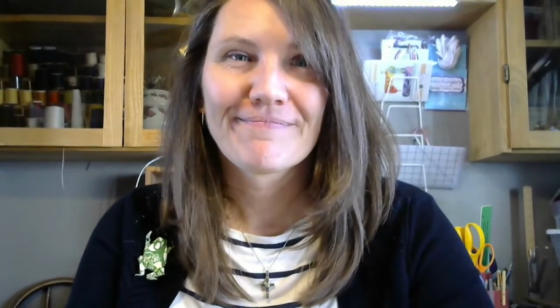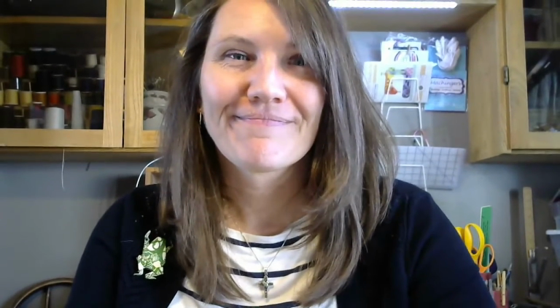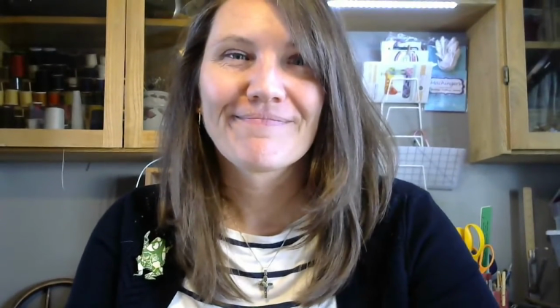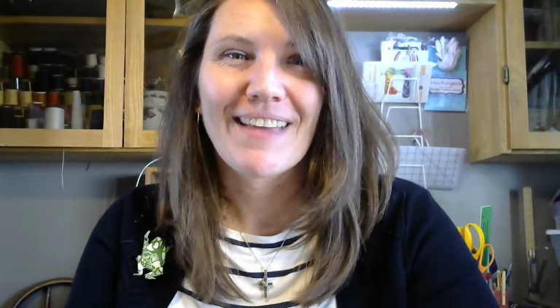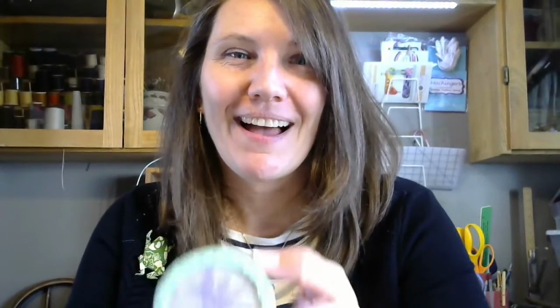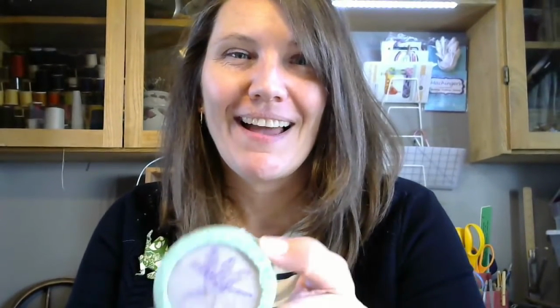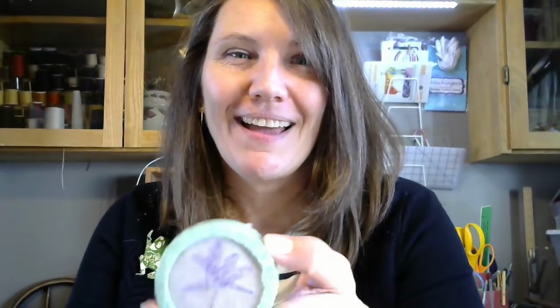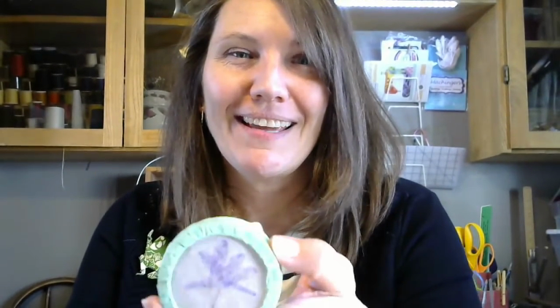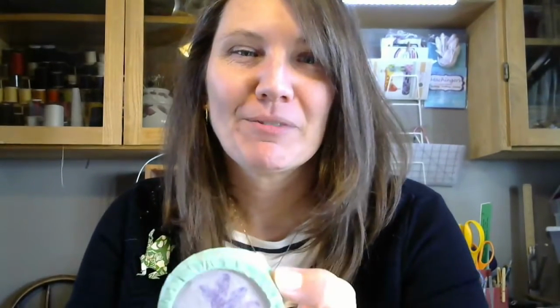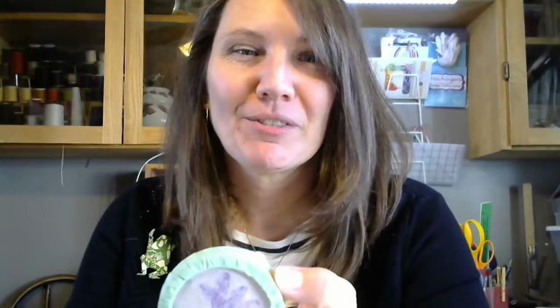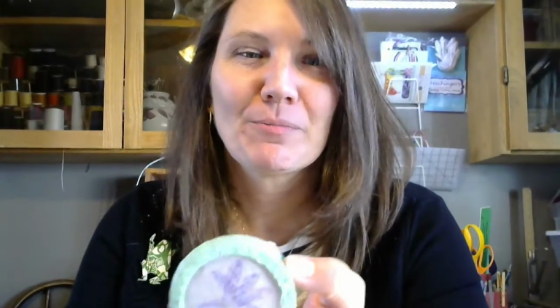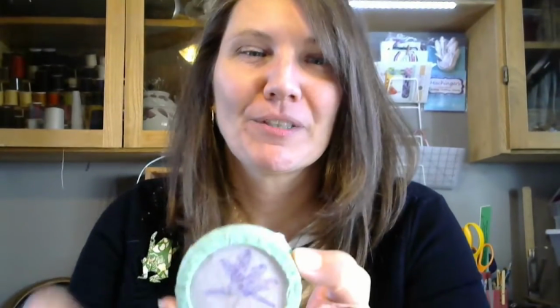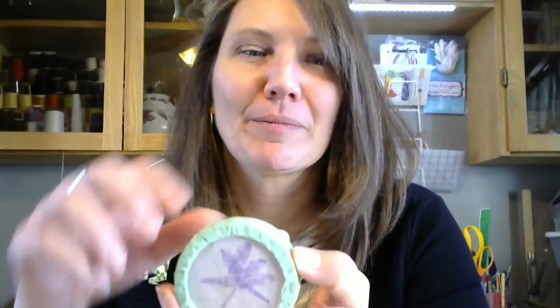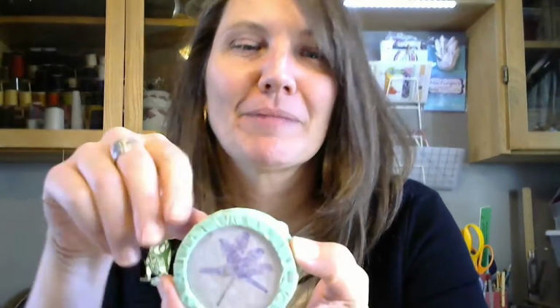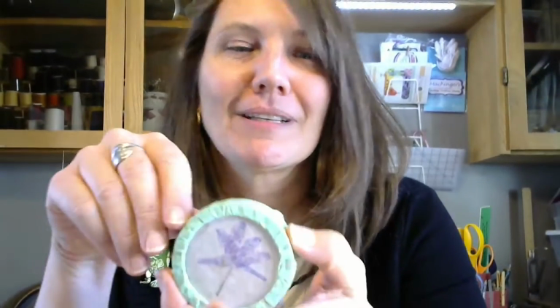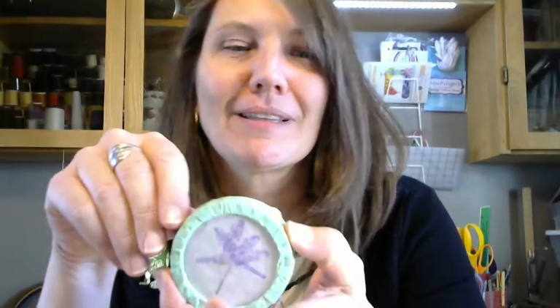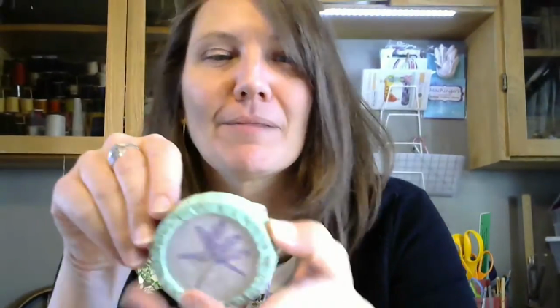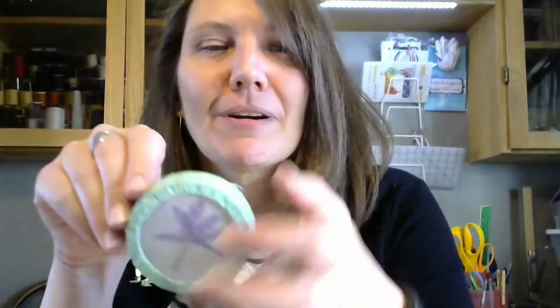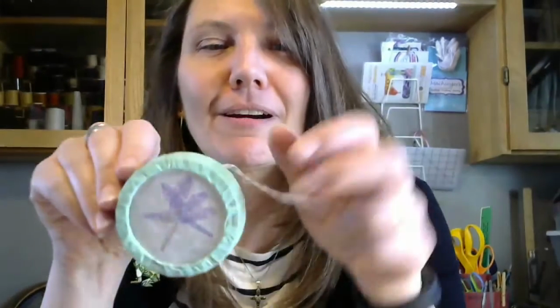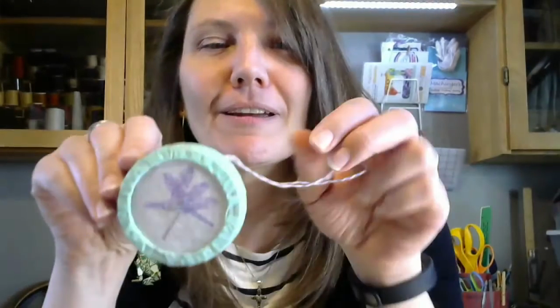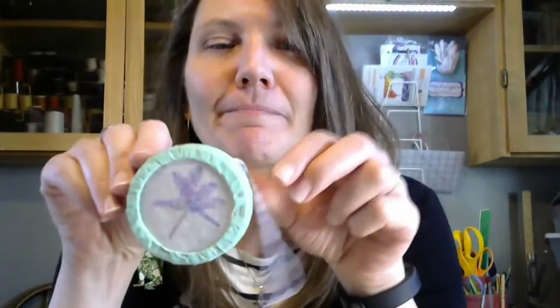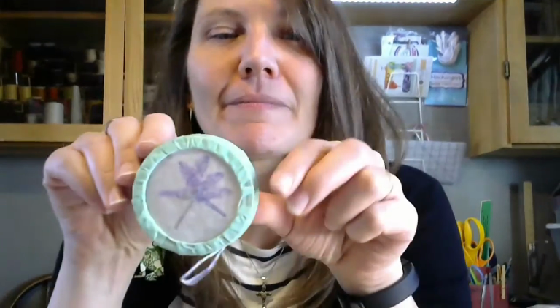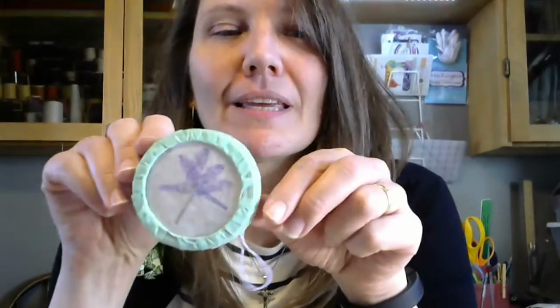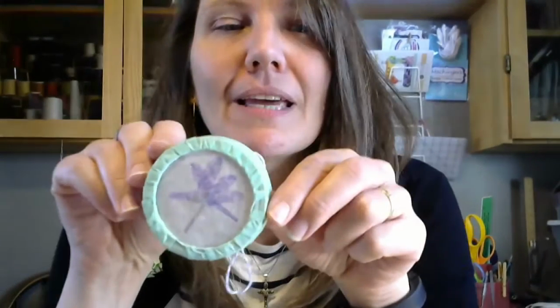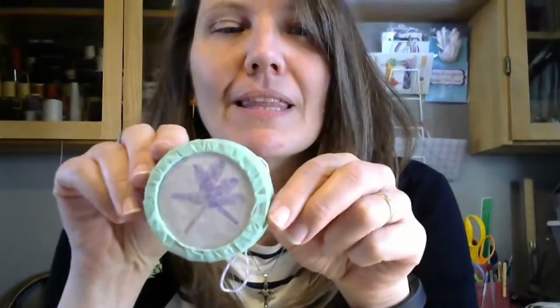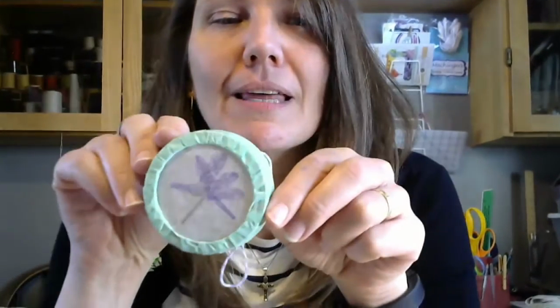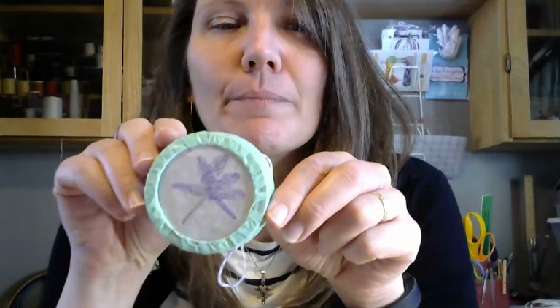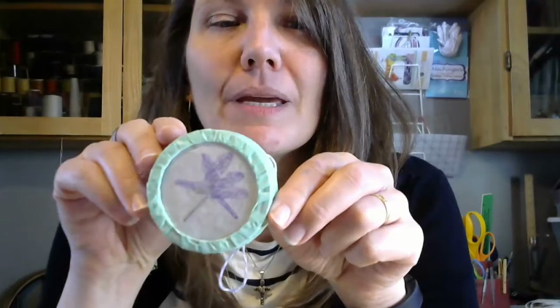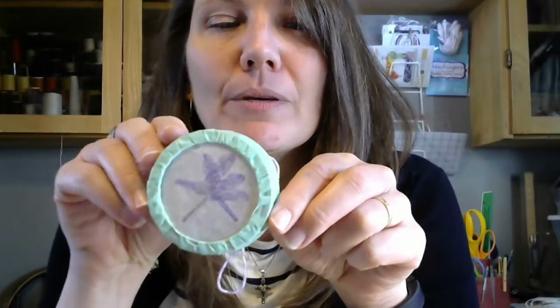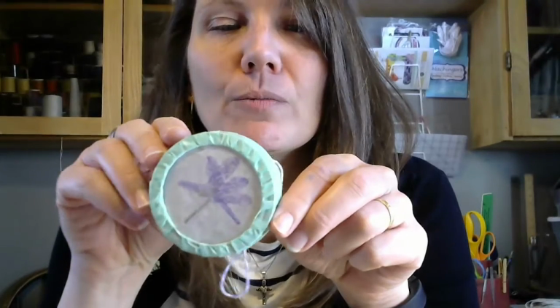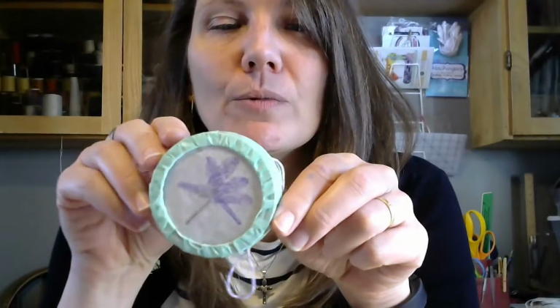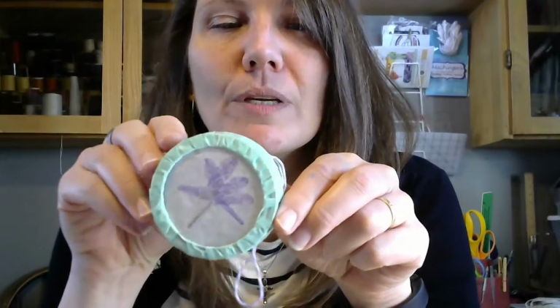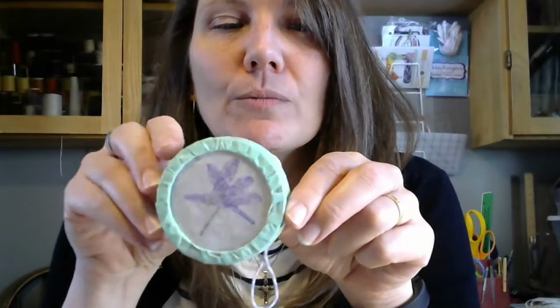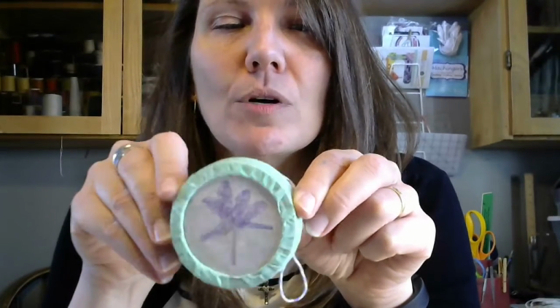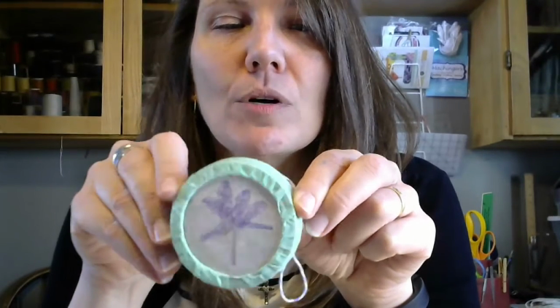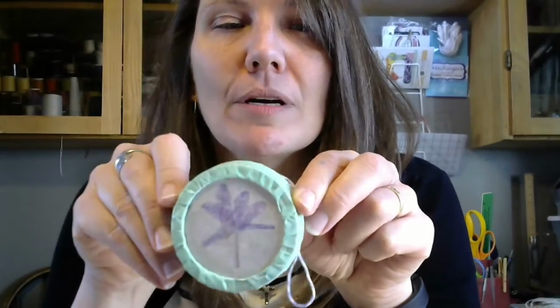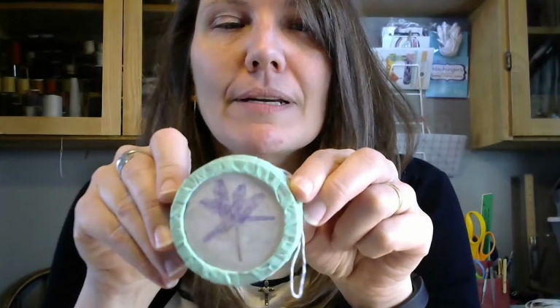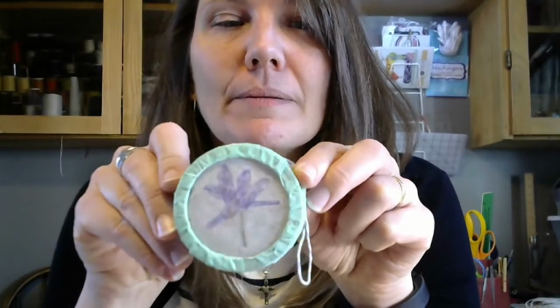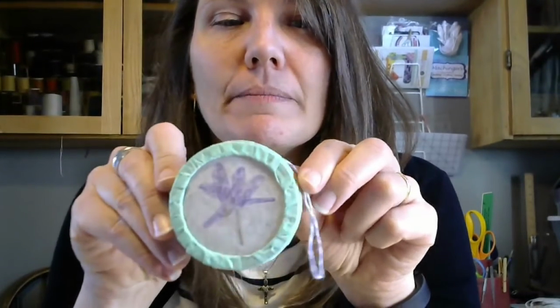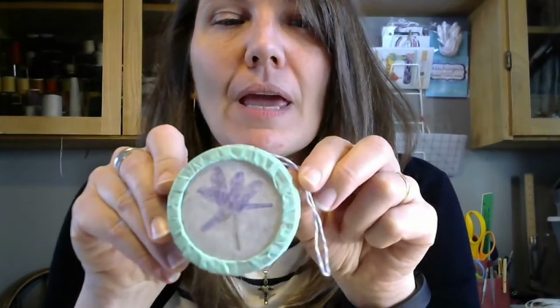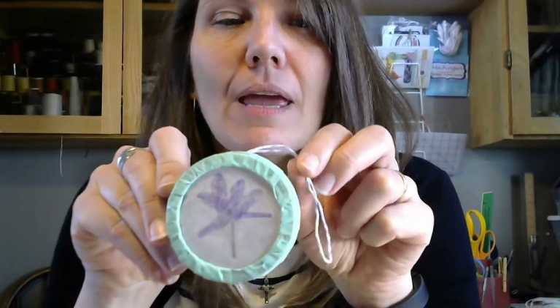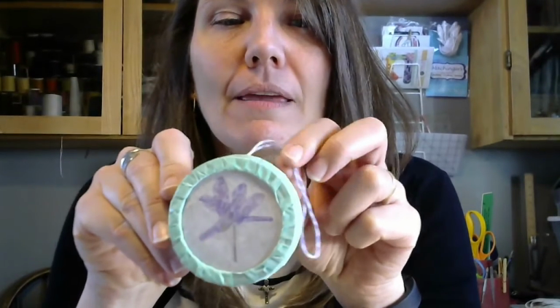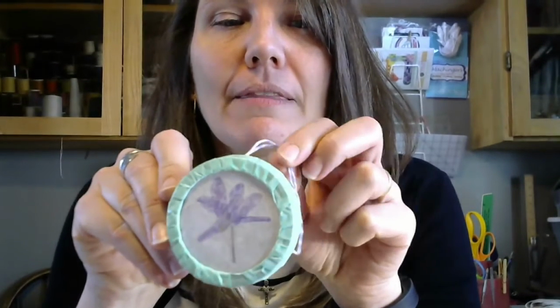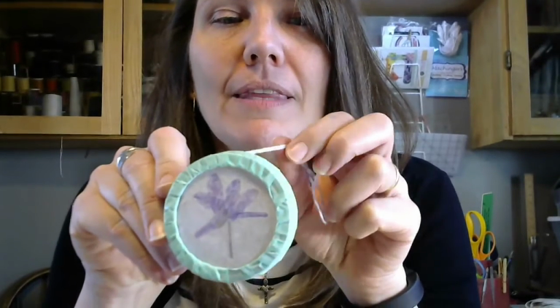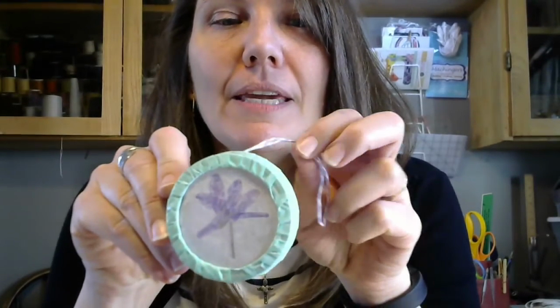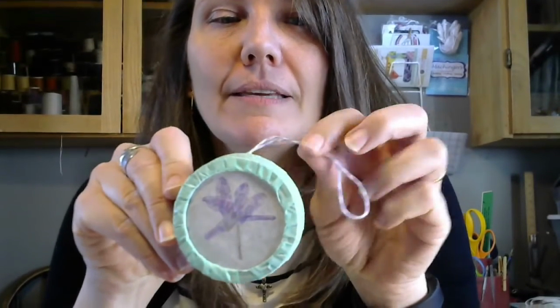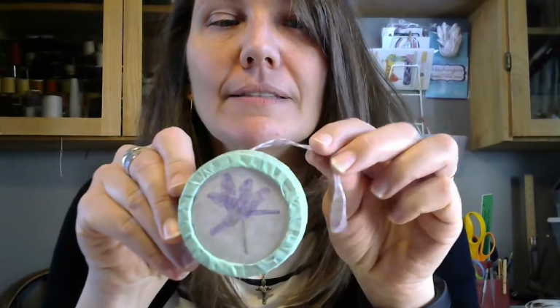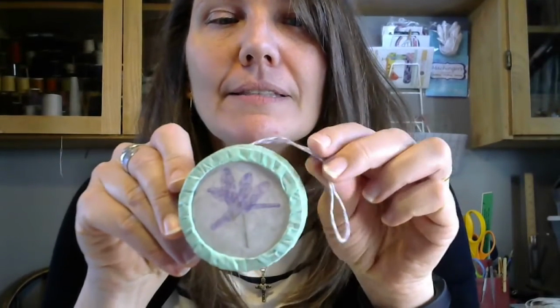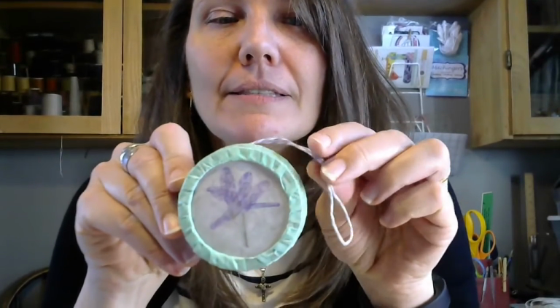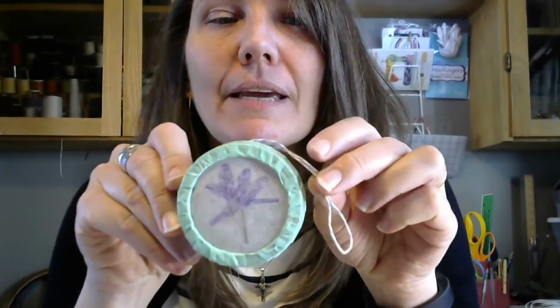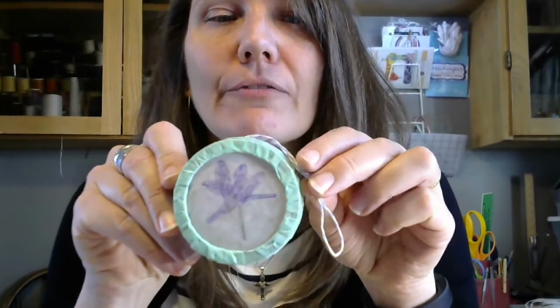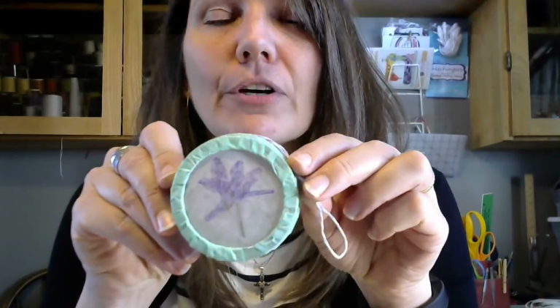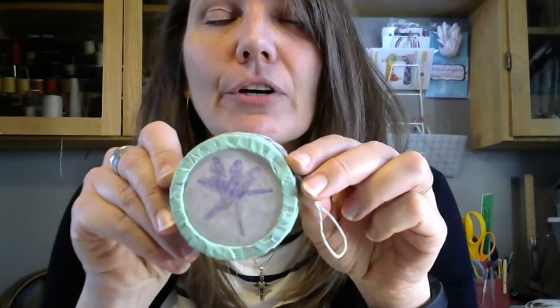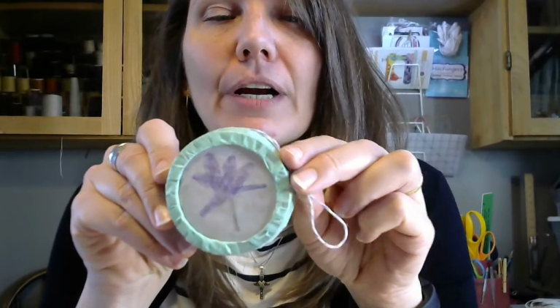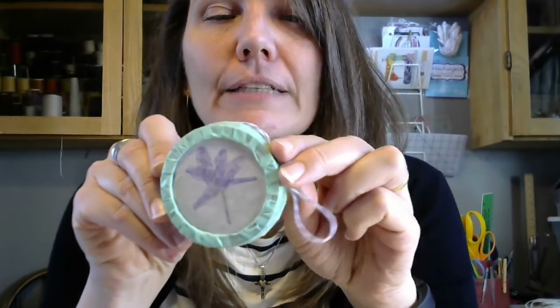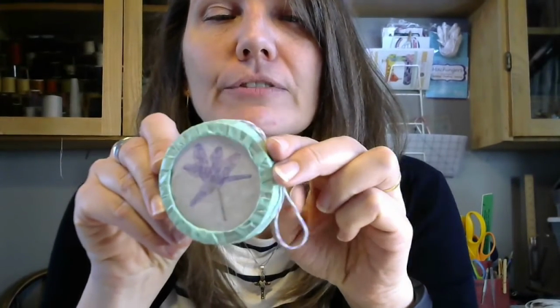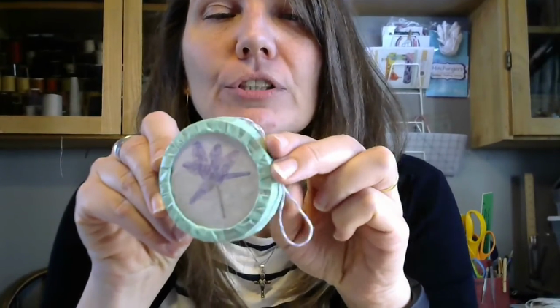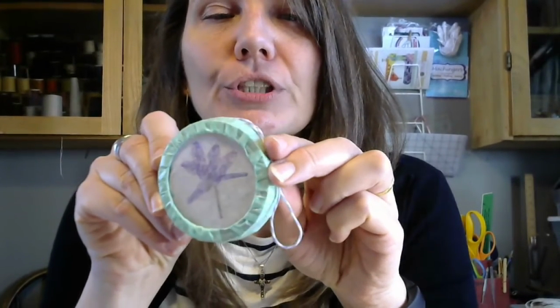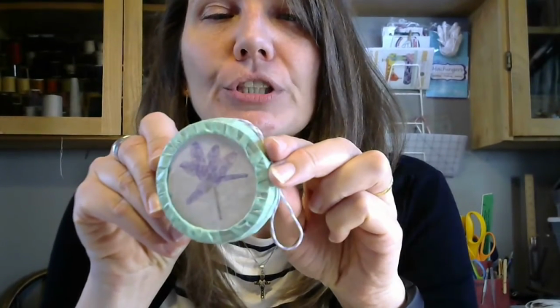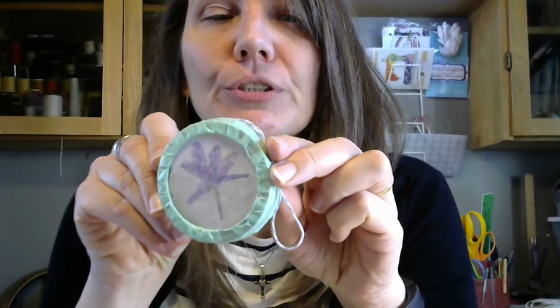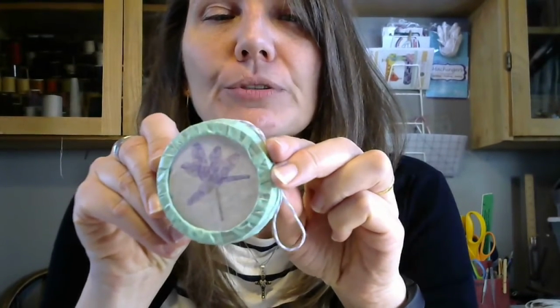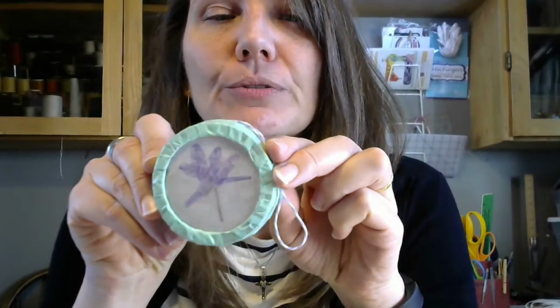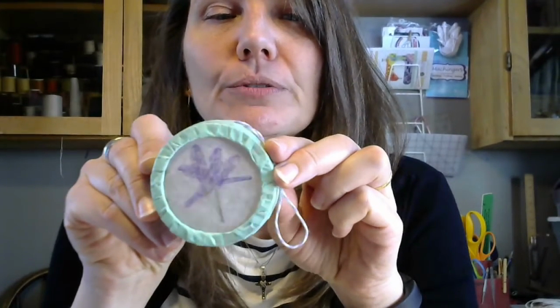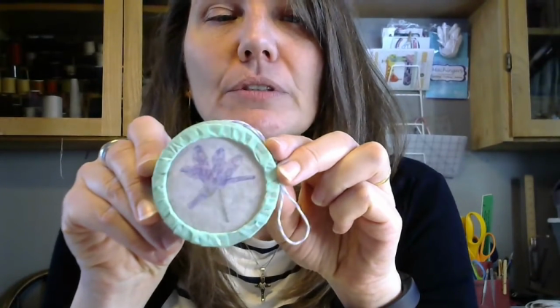Hi, Cambridge Springs Public Library. I thought maybe we would make these today for Crafternoons.